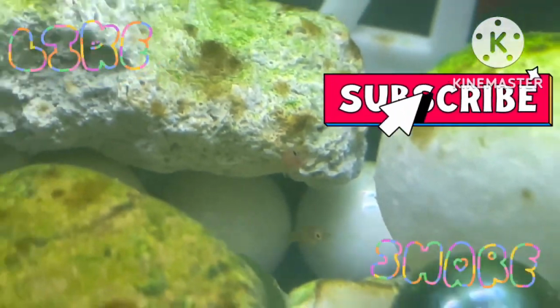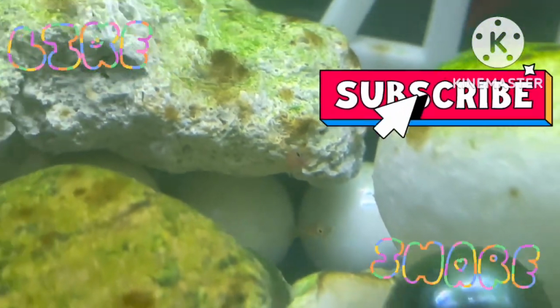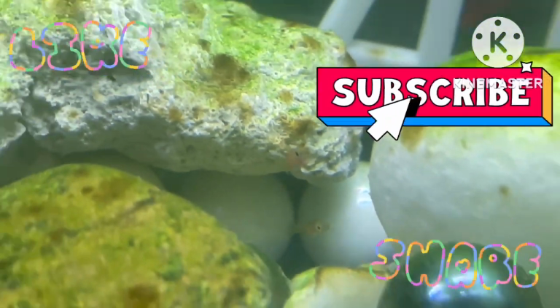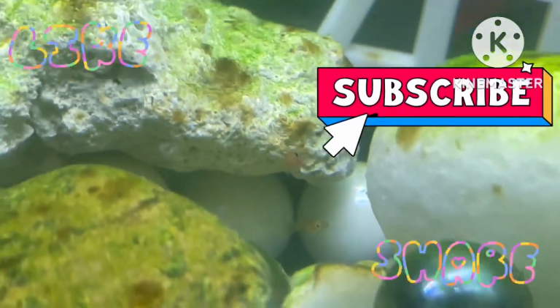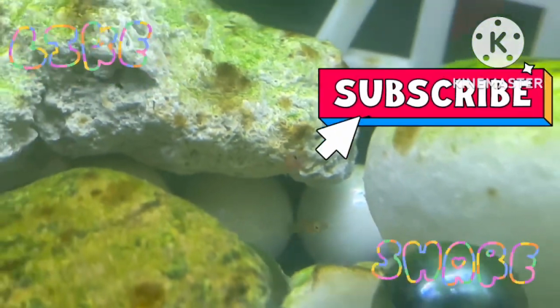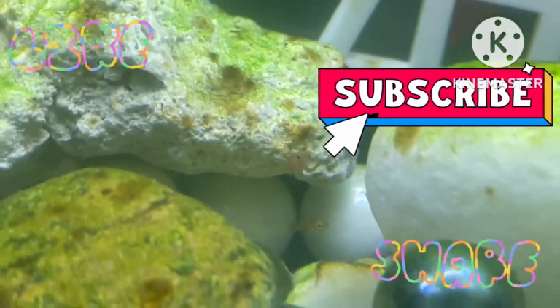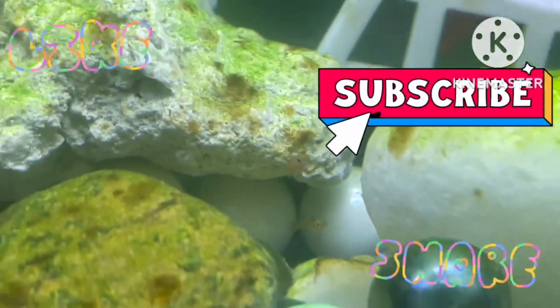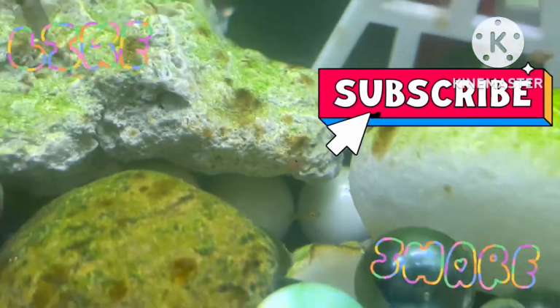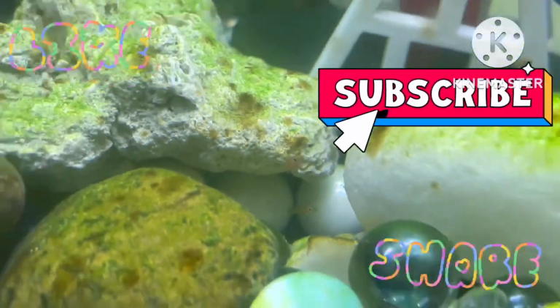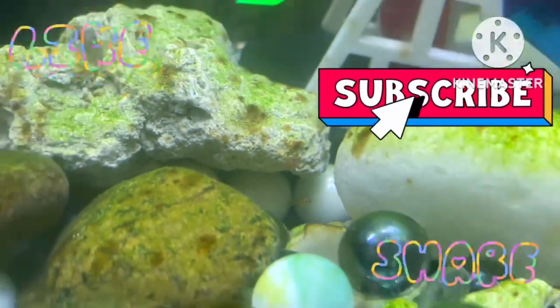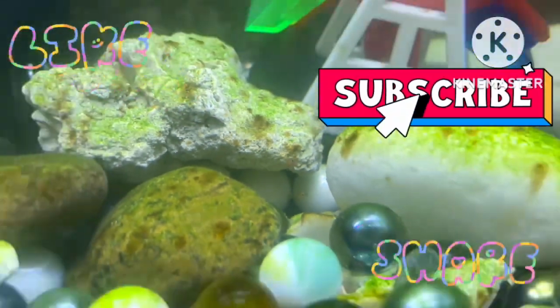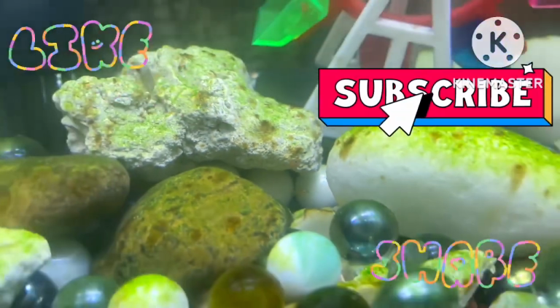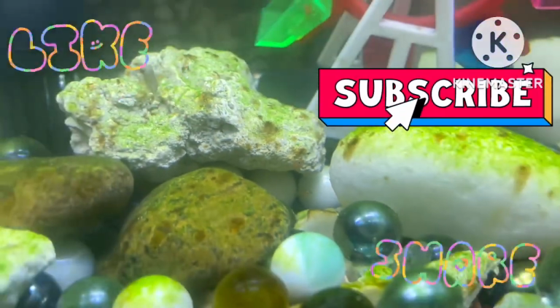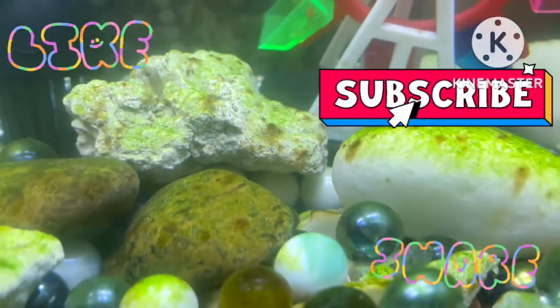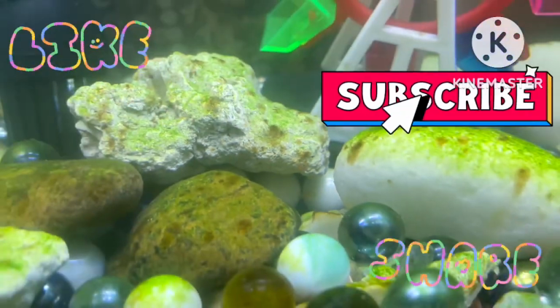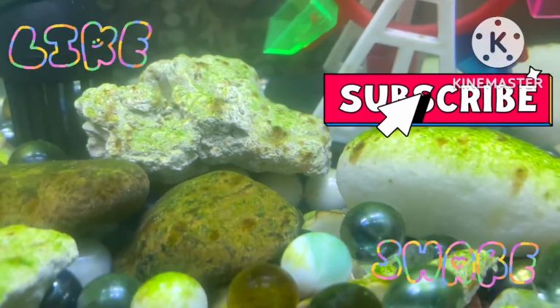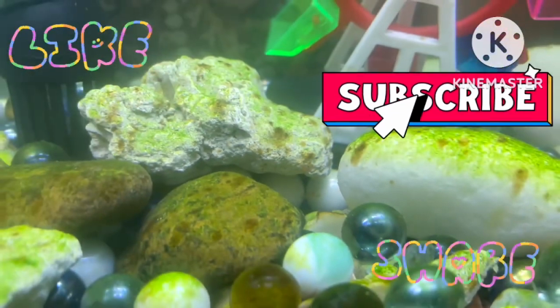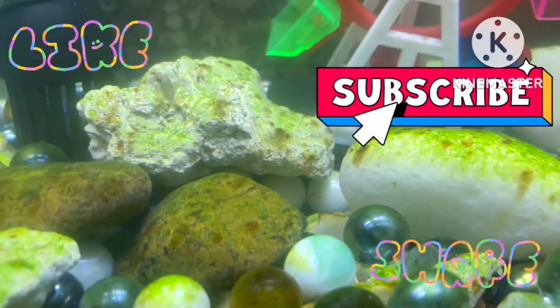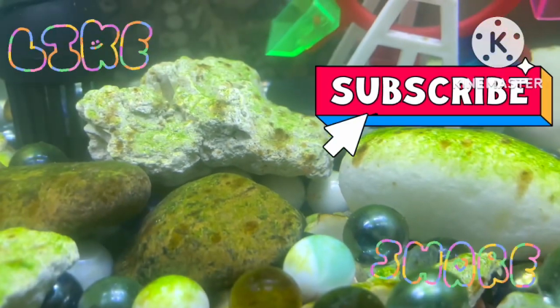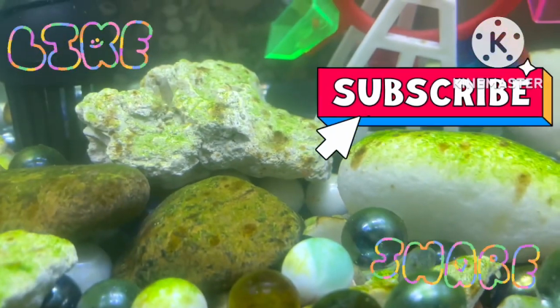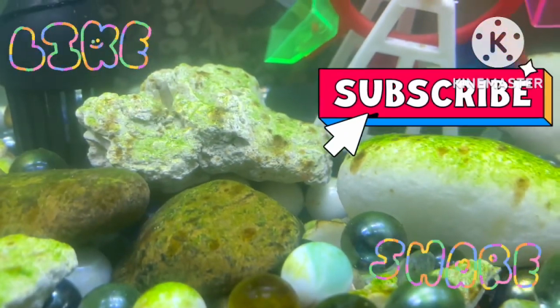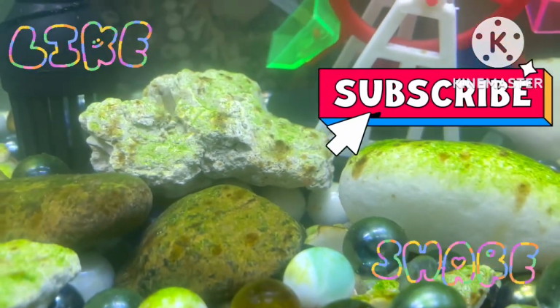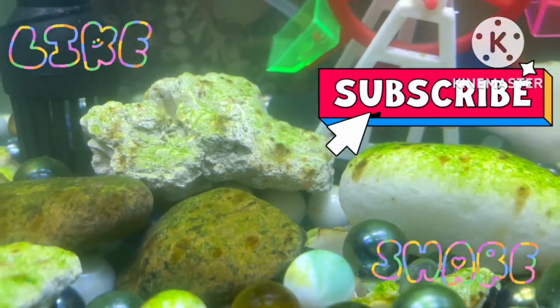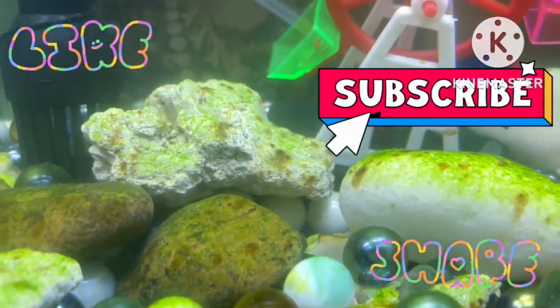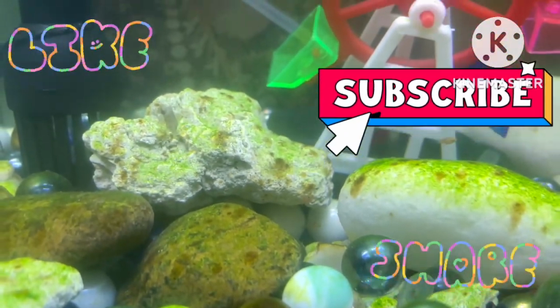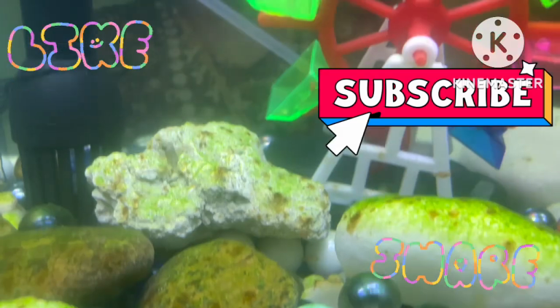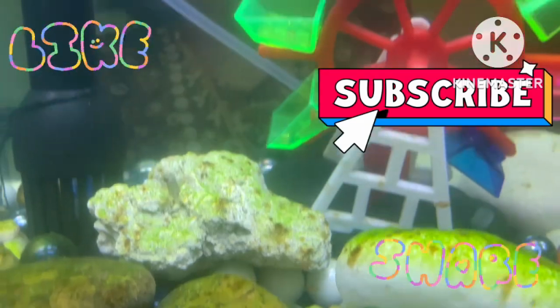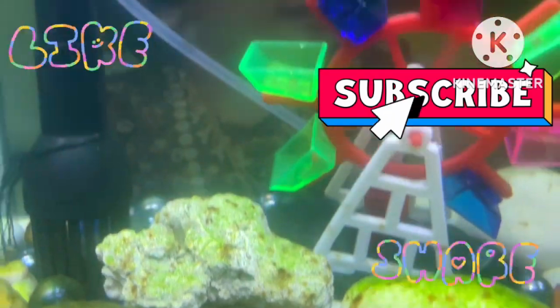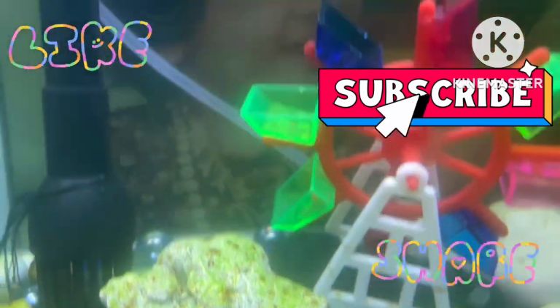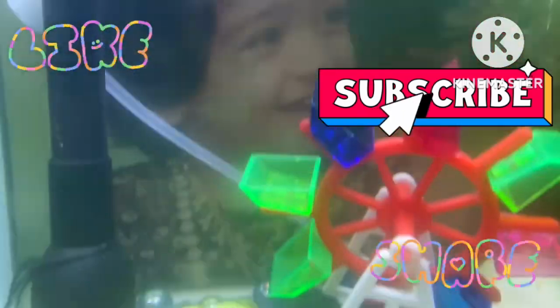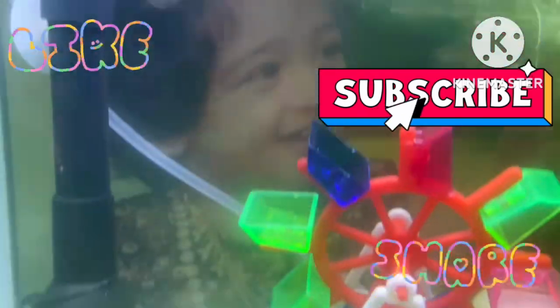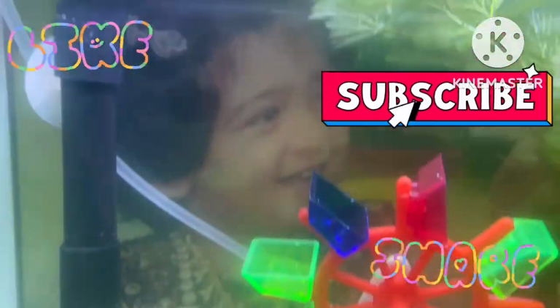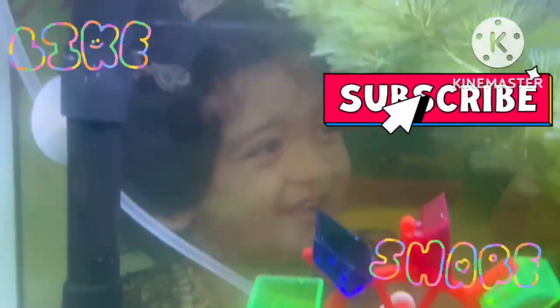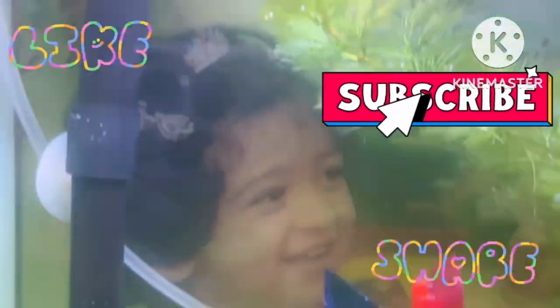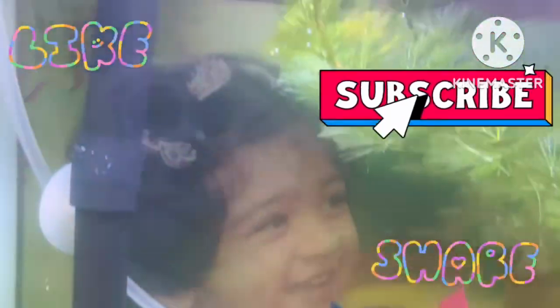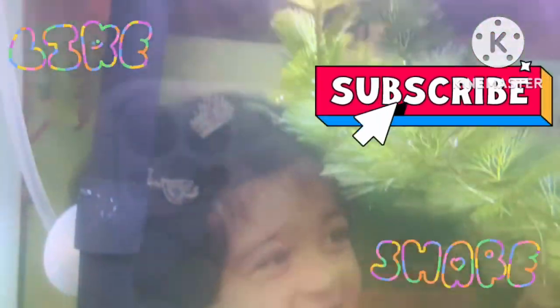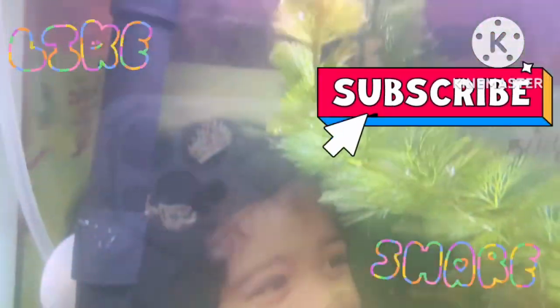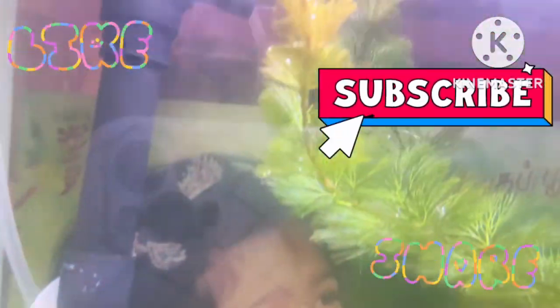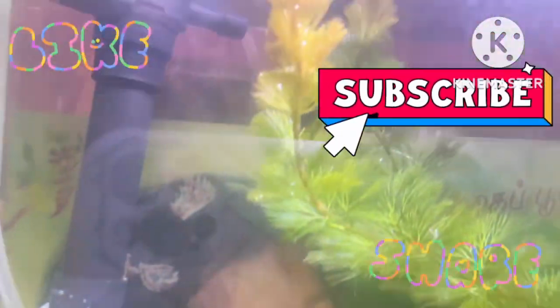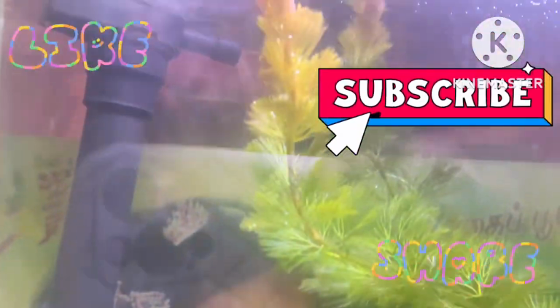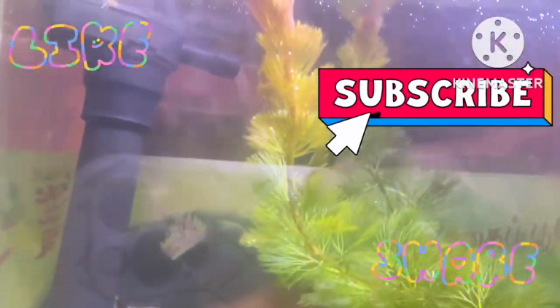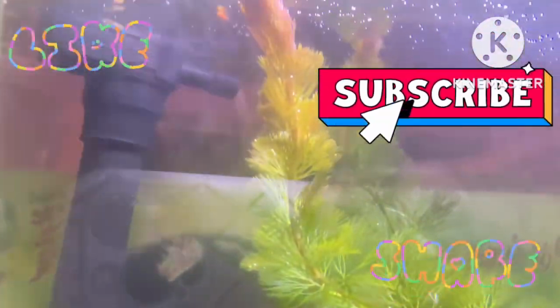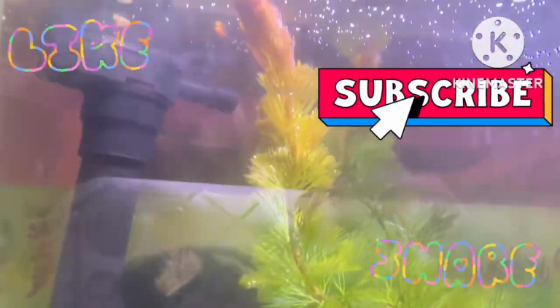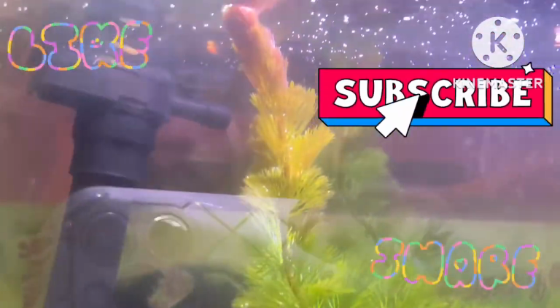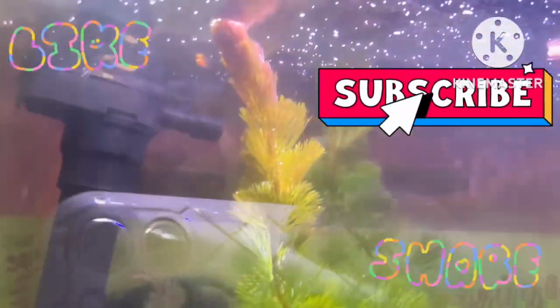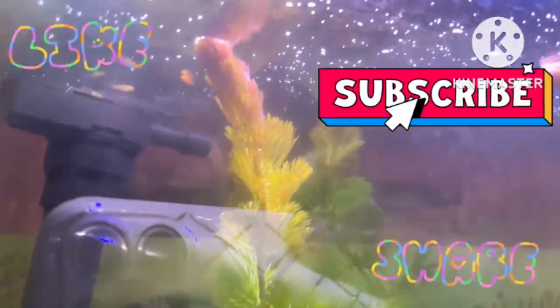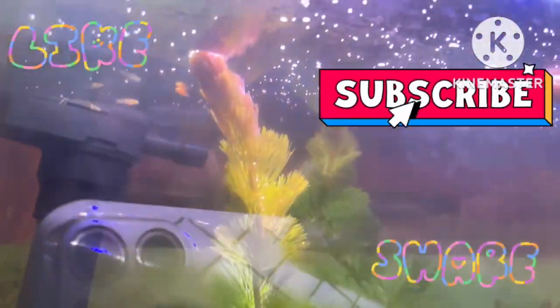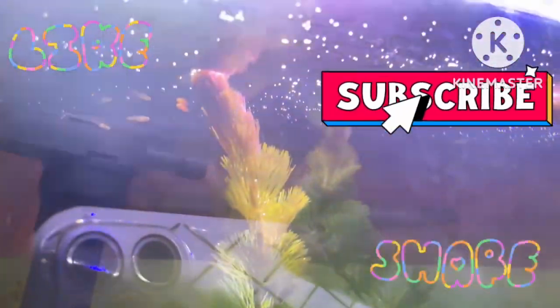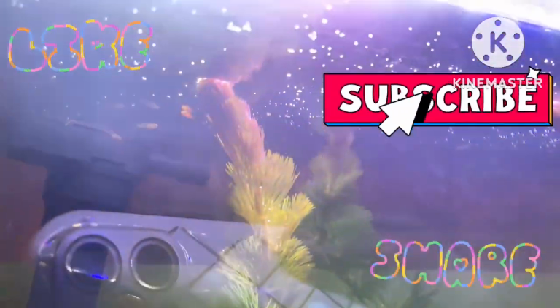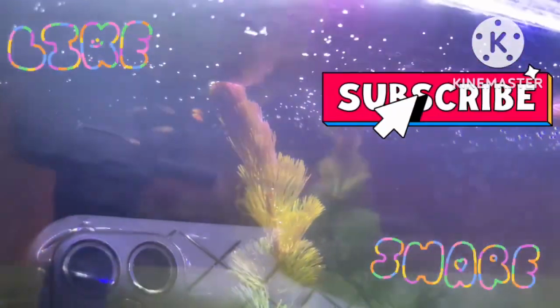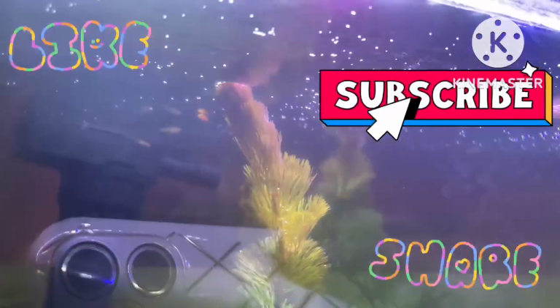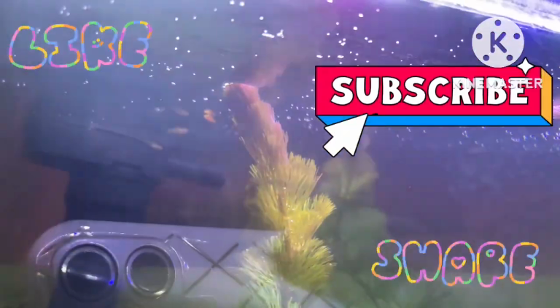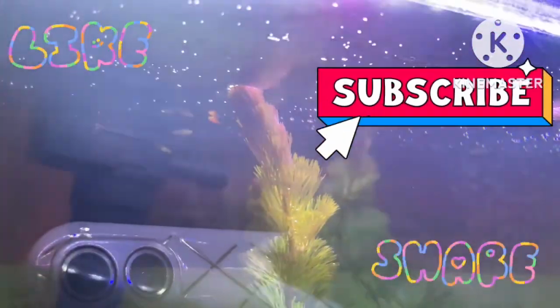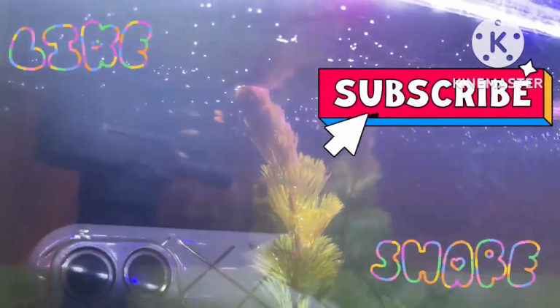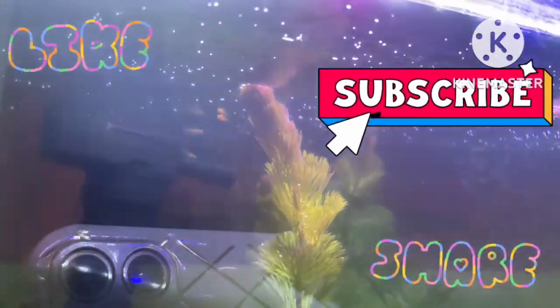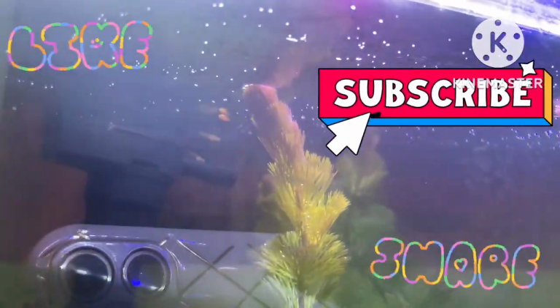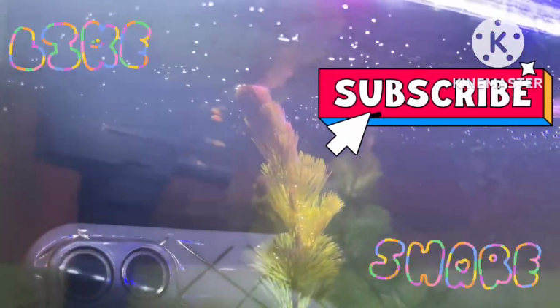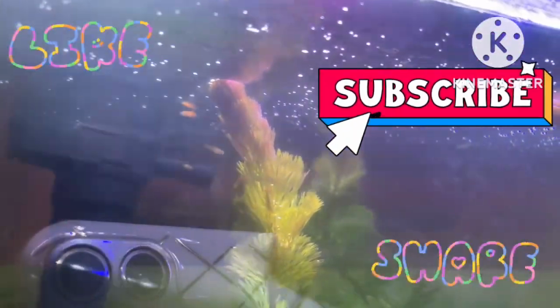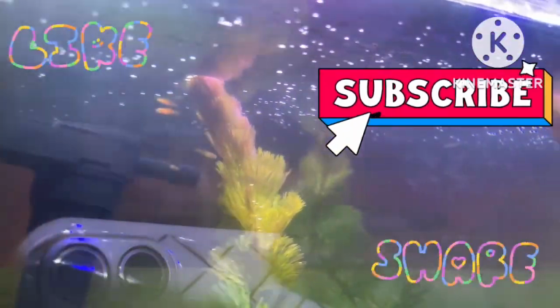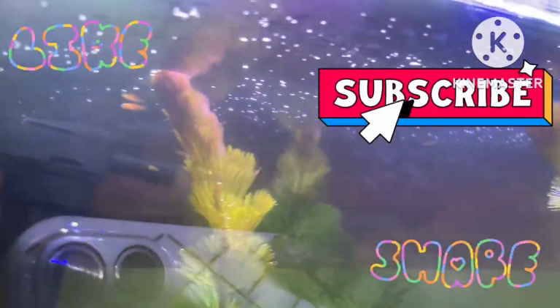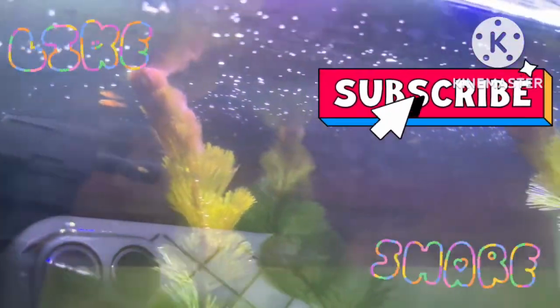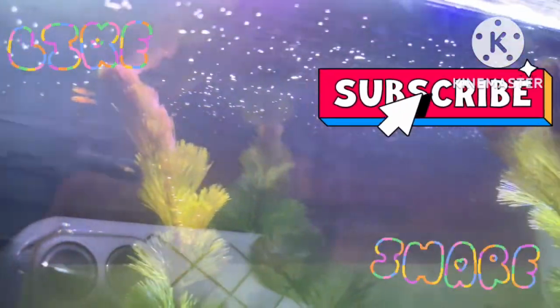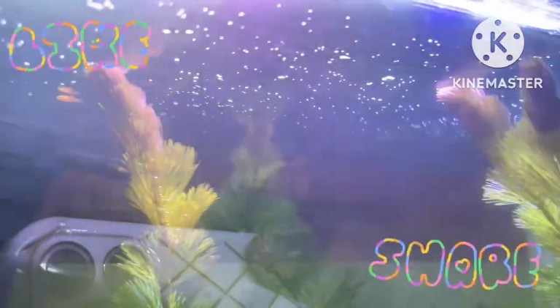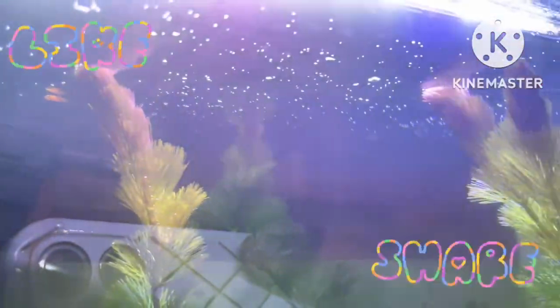If you look at it, we can see it on camera. Please like, share and subscribe.